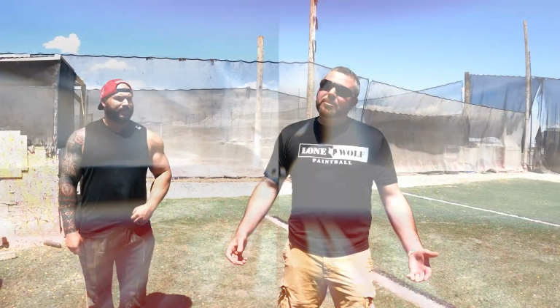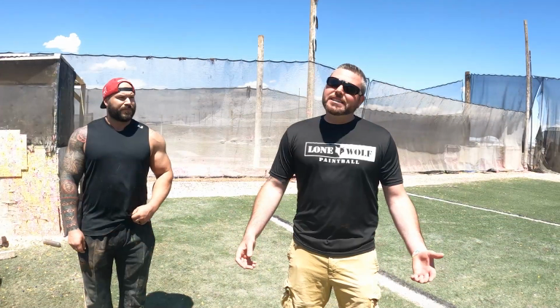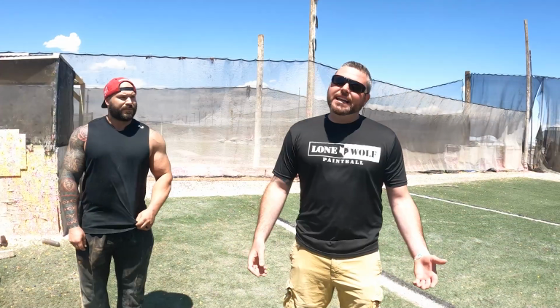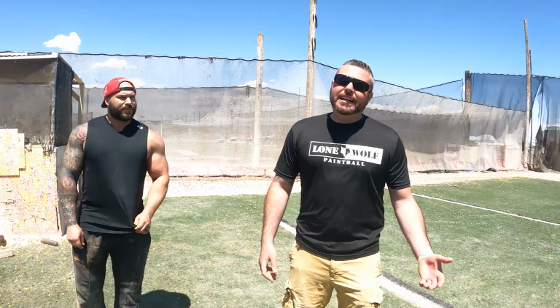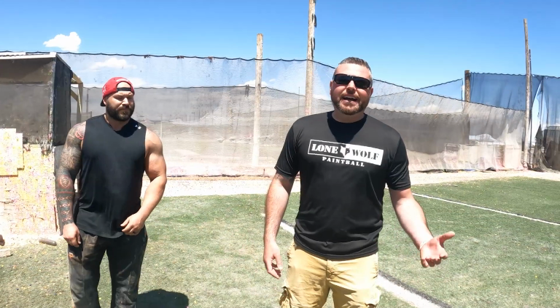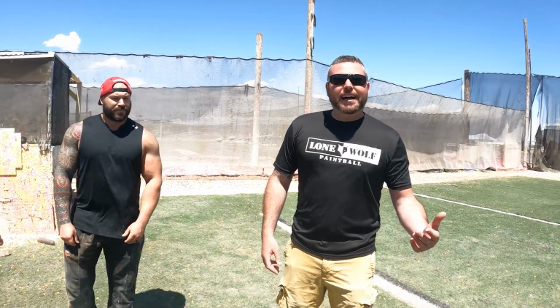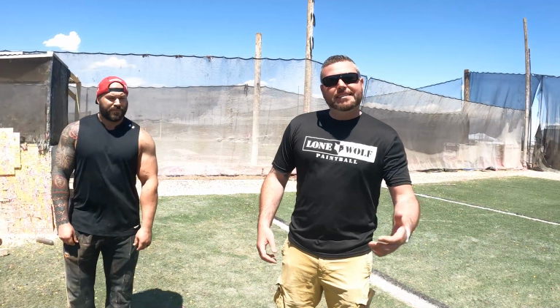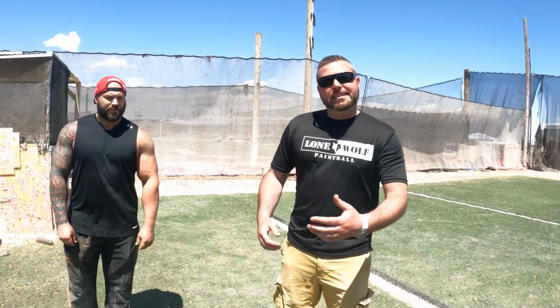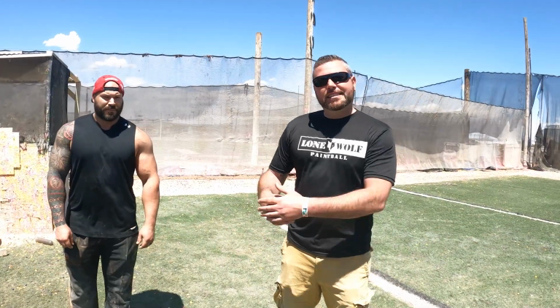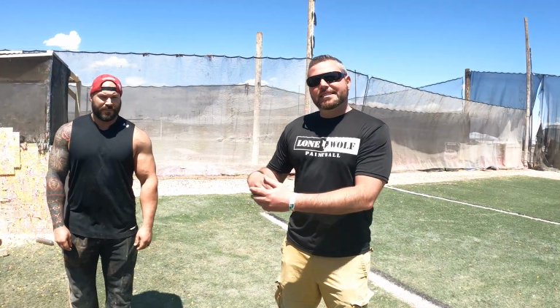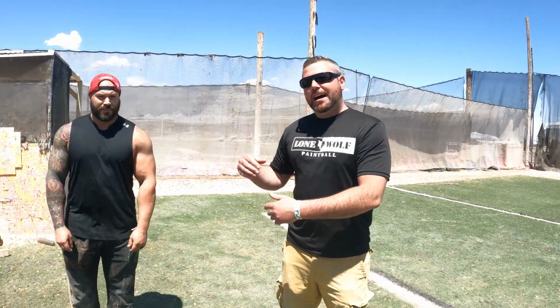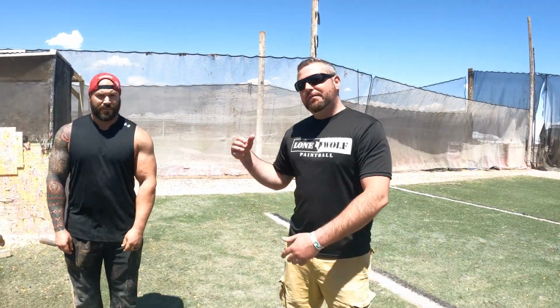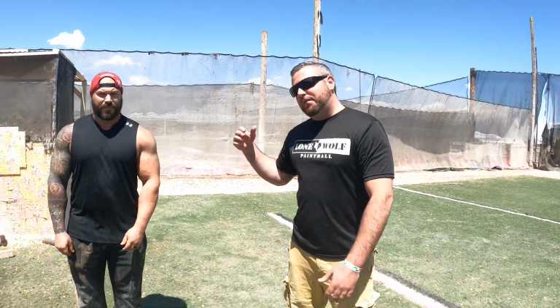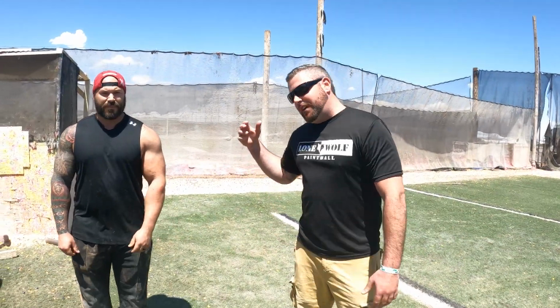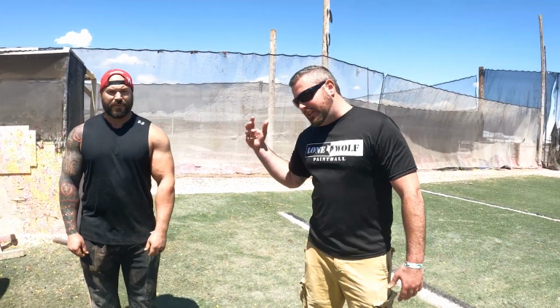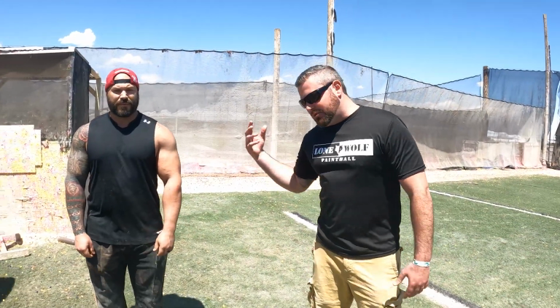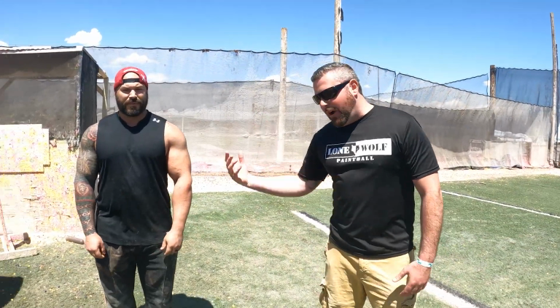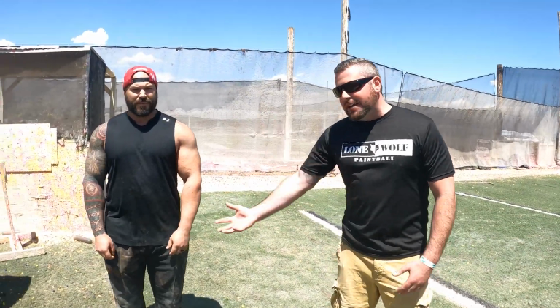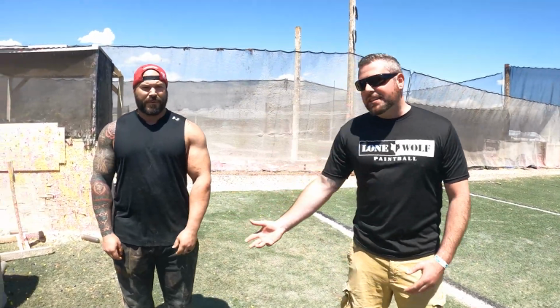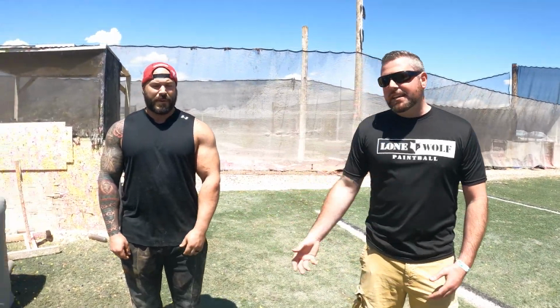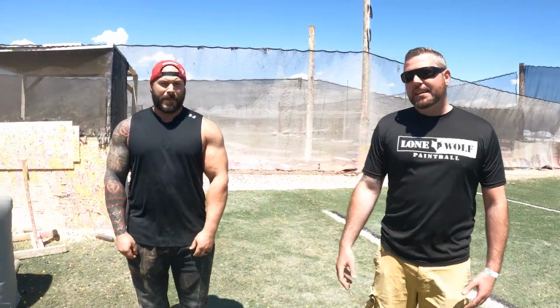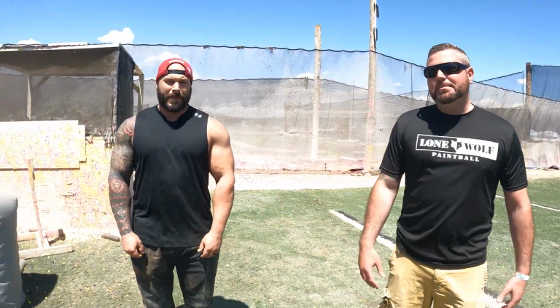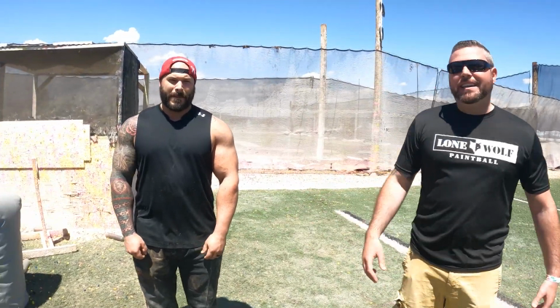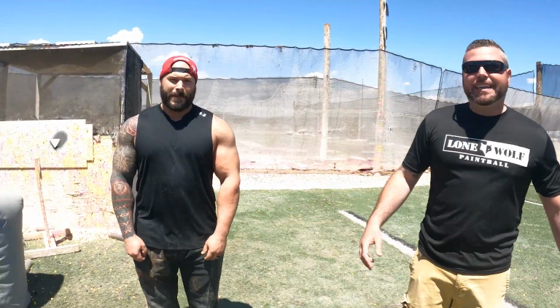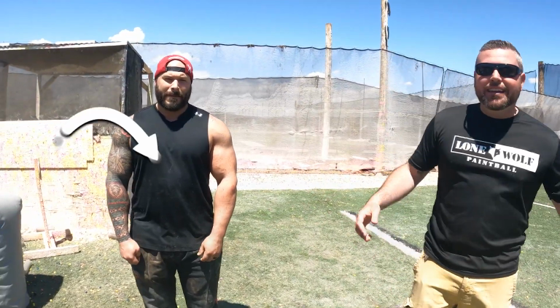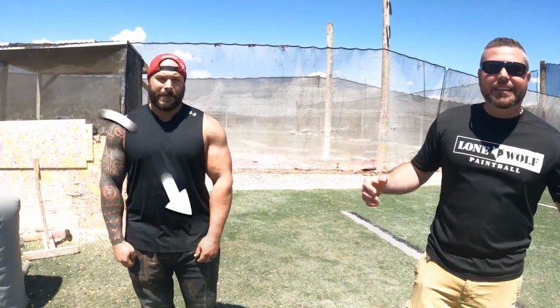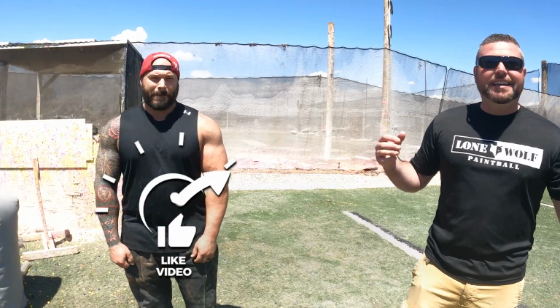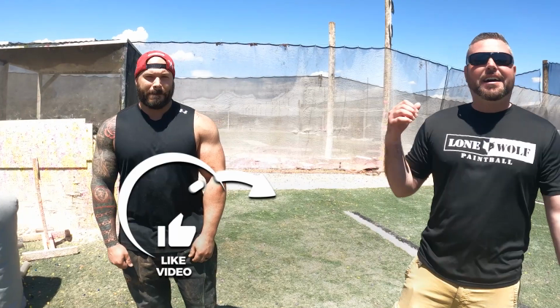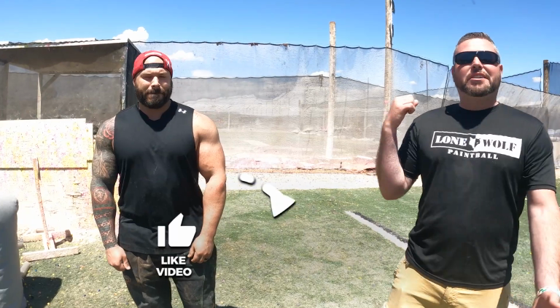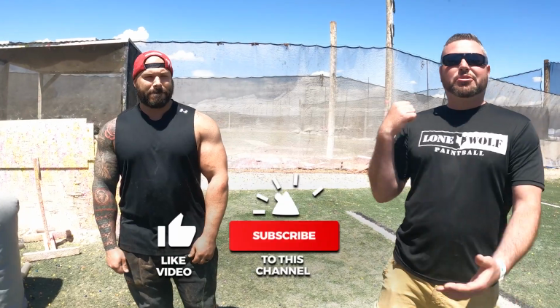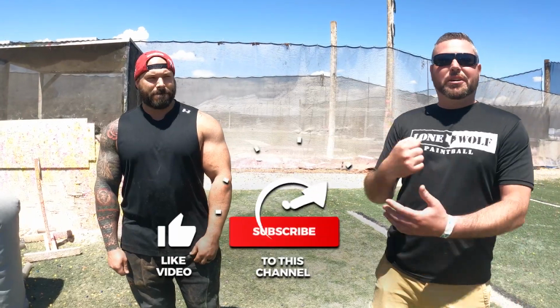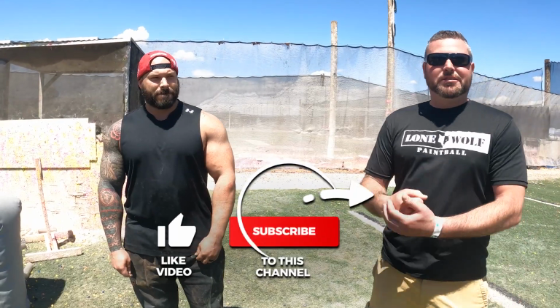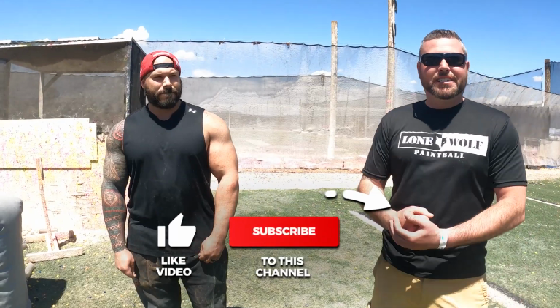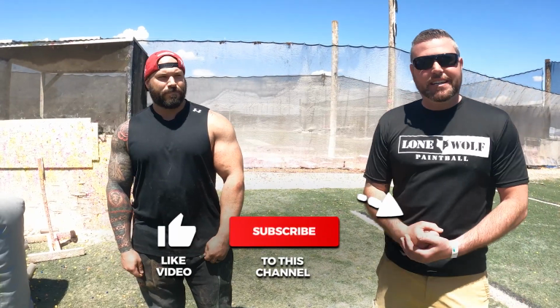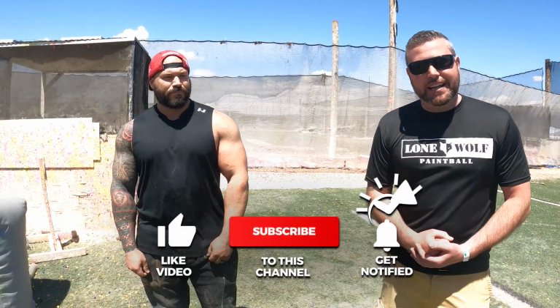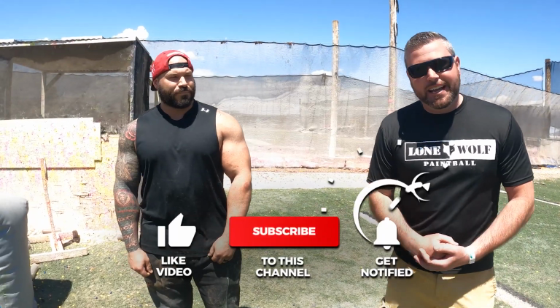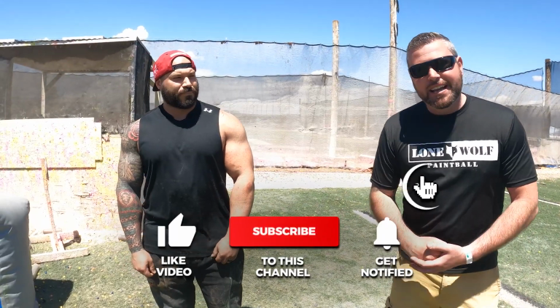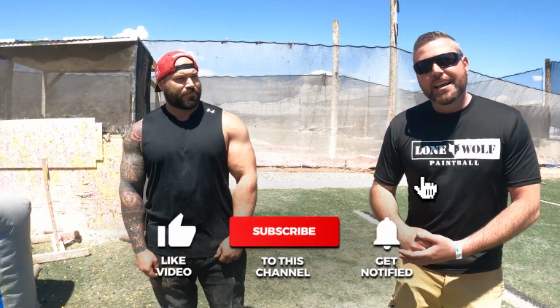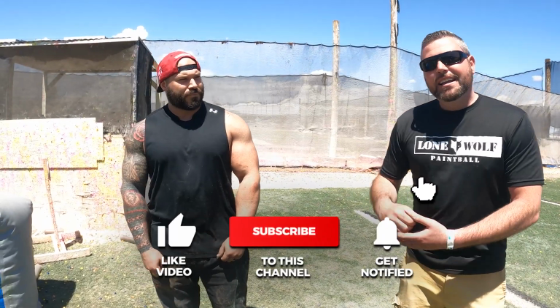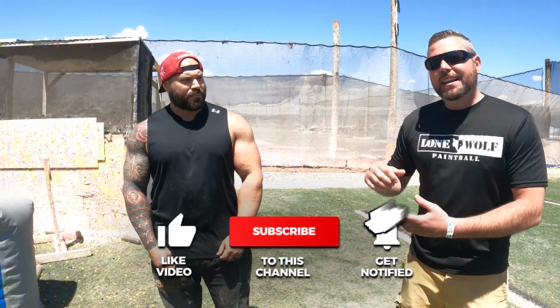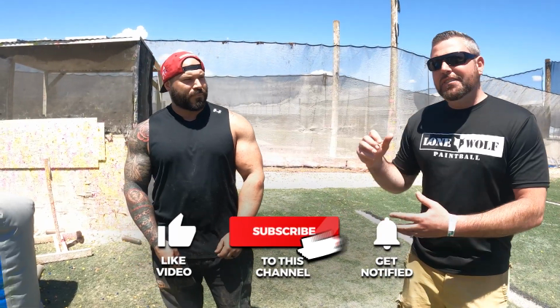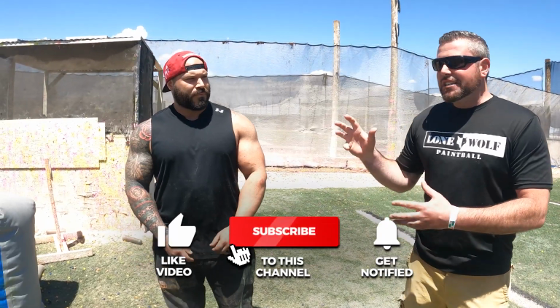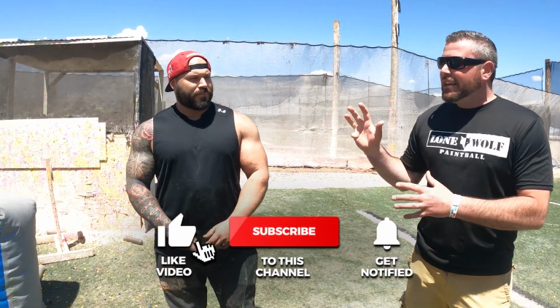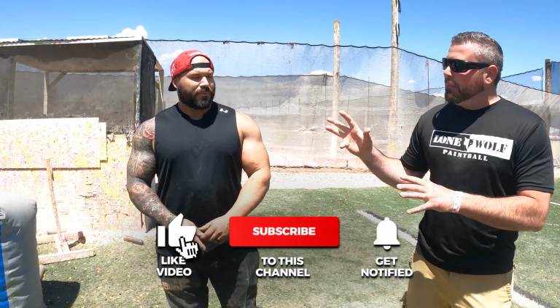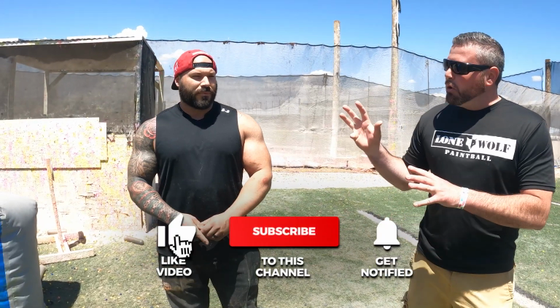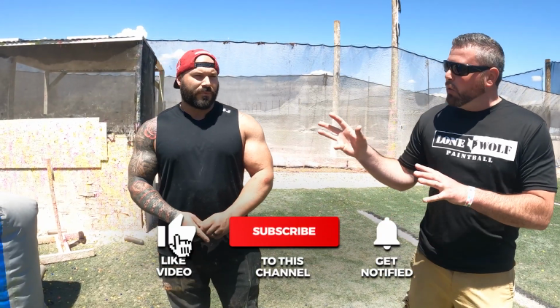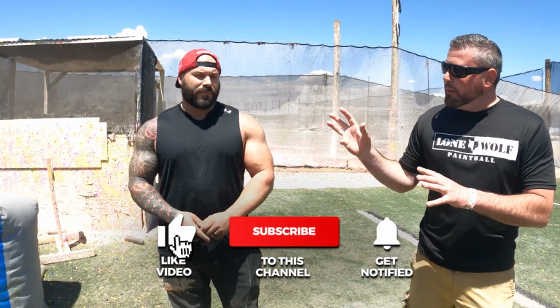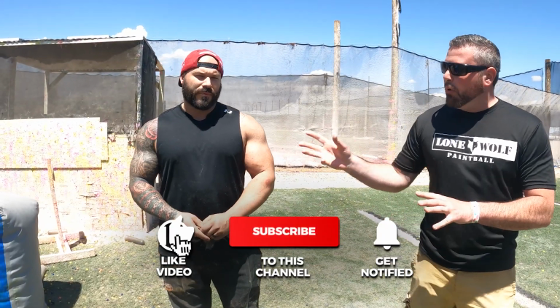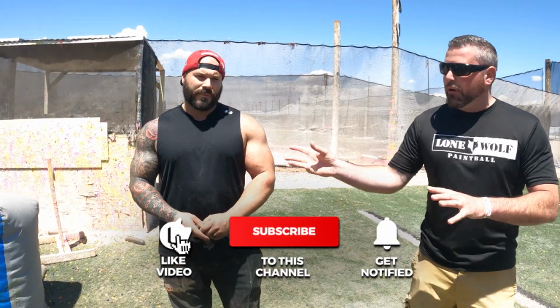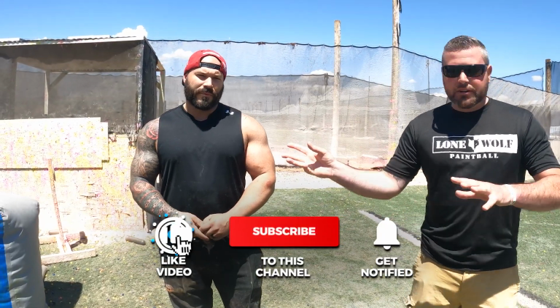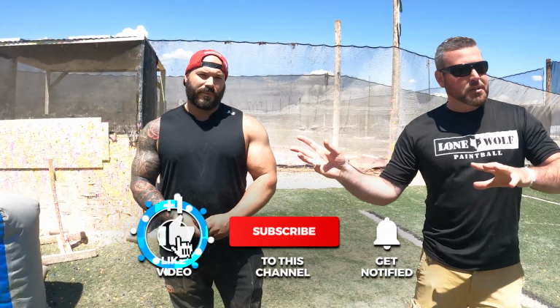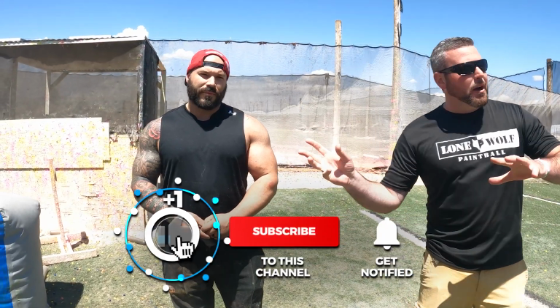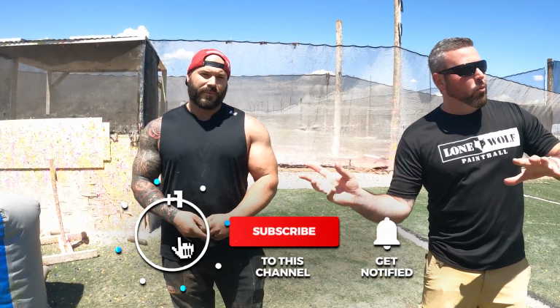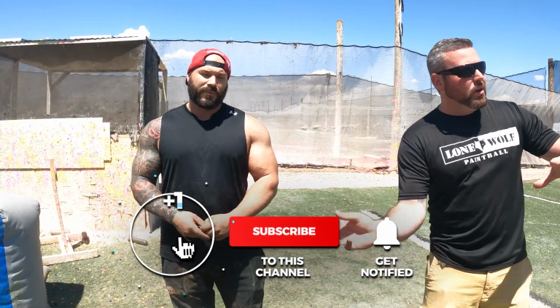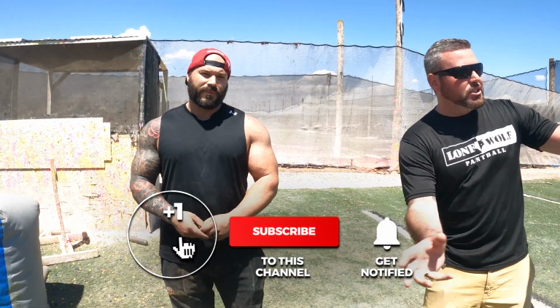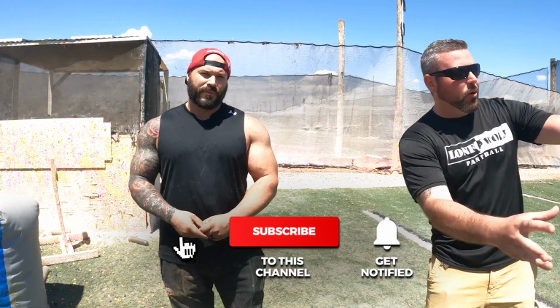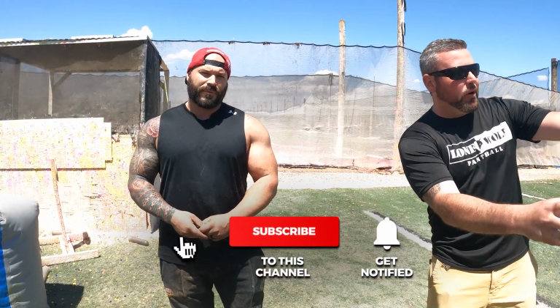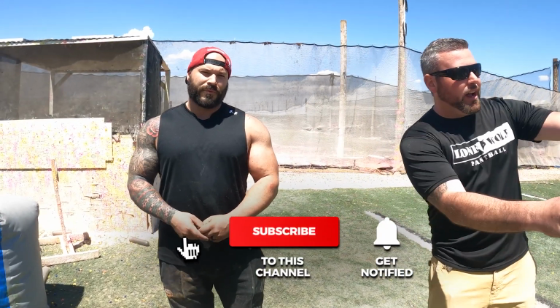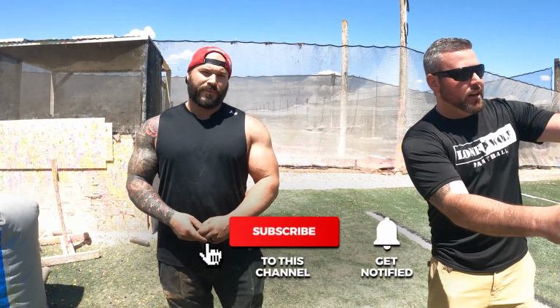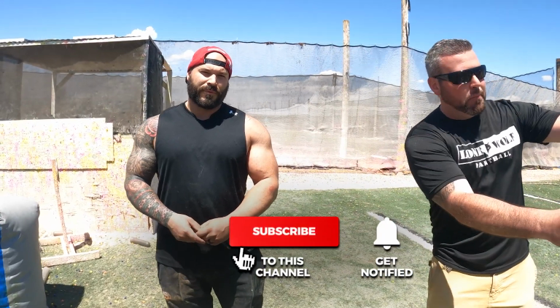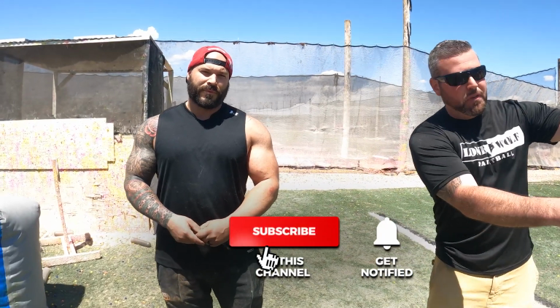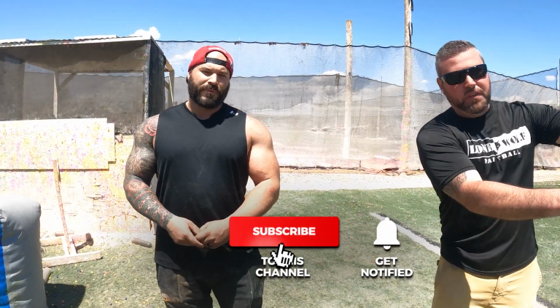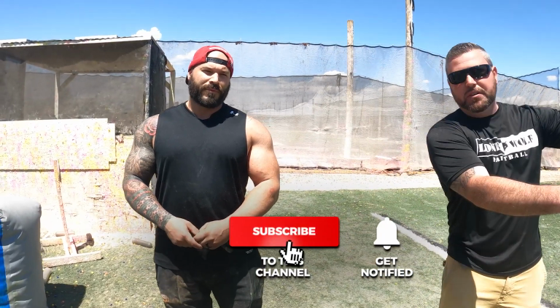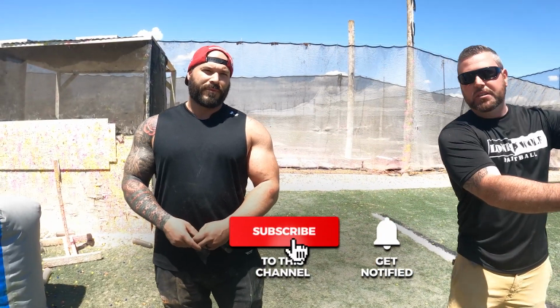Once again guys, this is Dom from Phoenix Rising. He's been killing it on the Dorito side today. Give us a couple quick pointers about what's going on up the field.